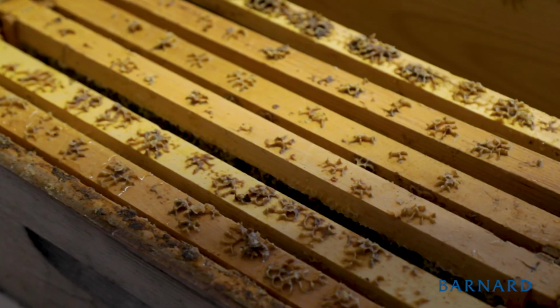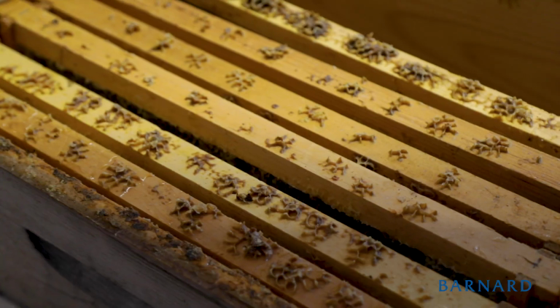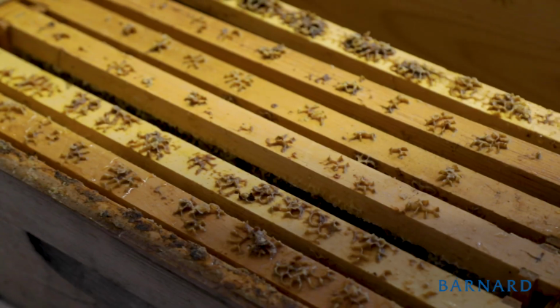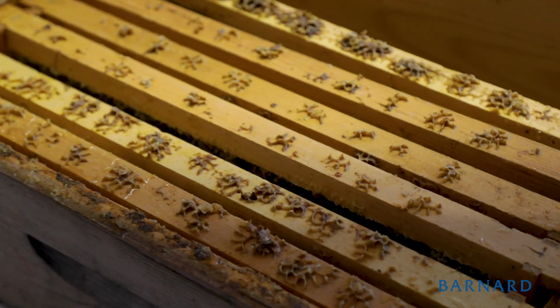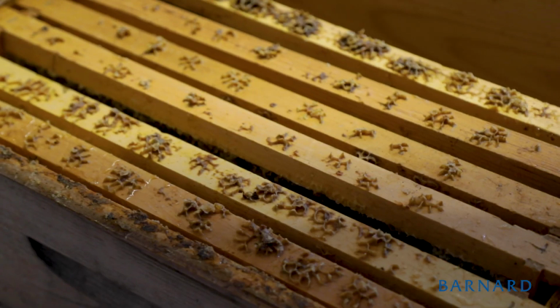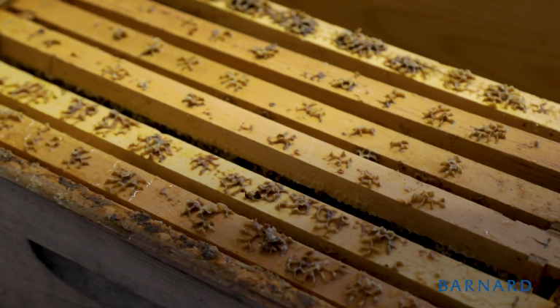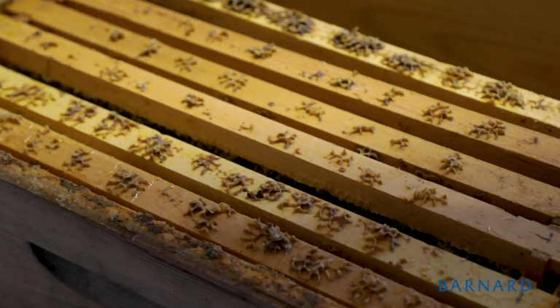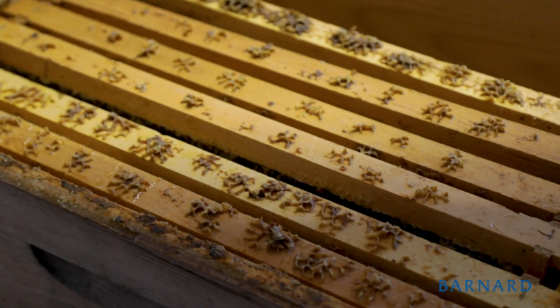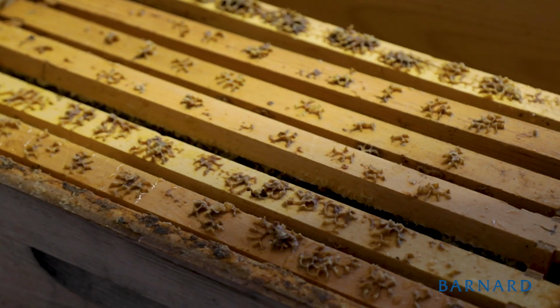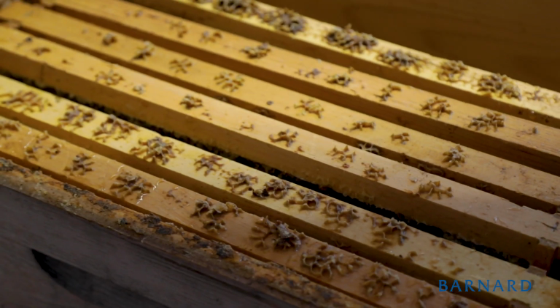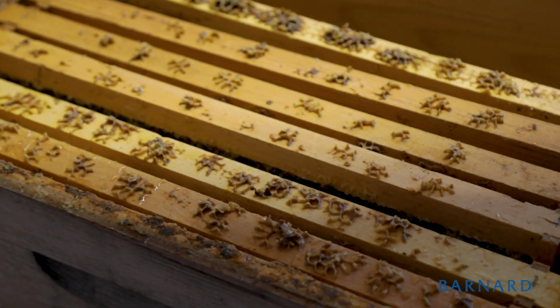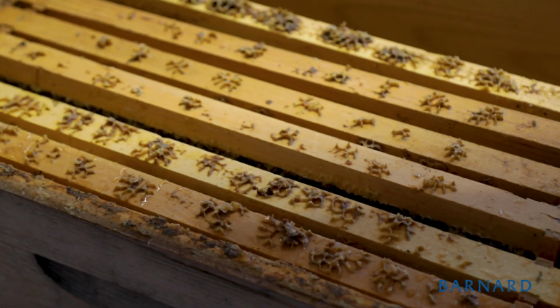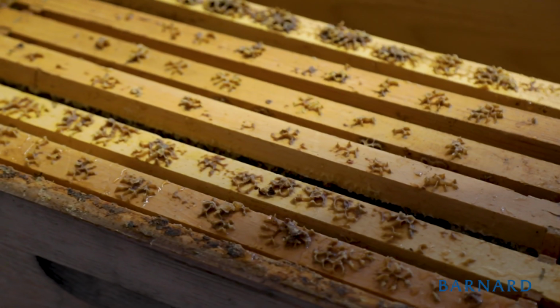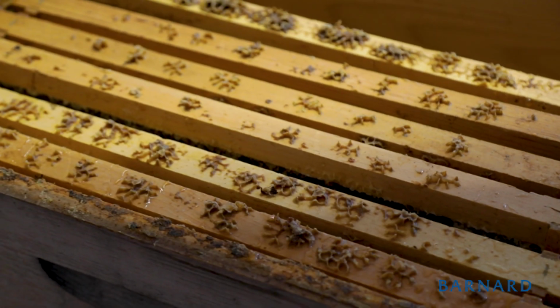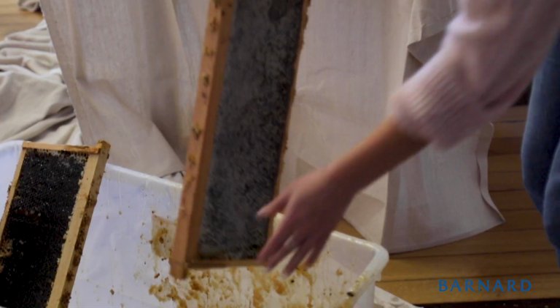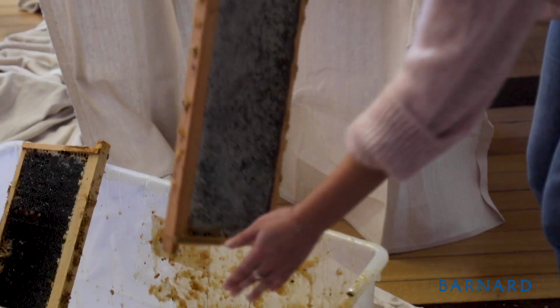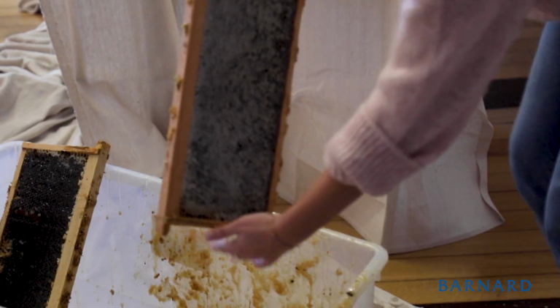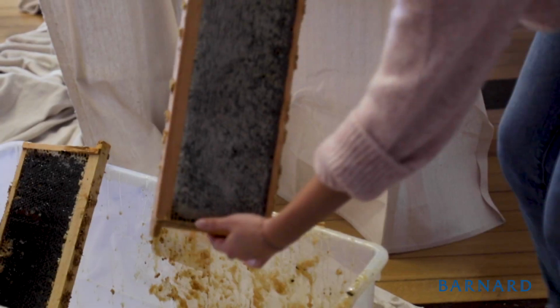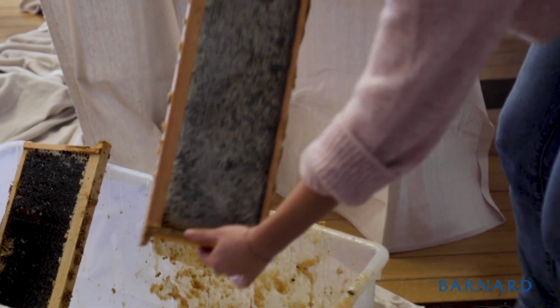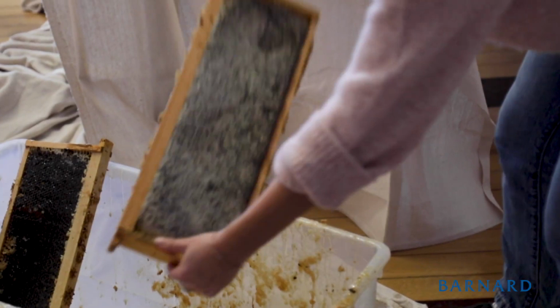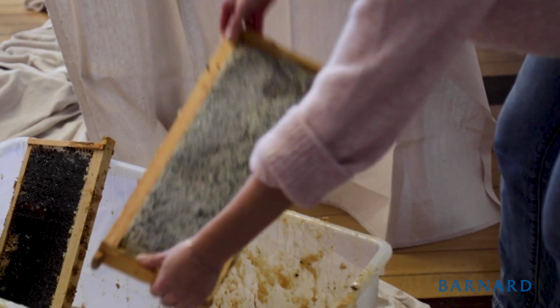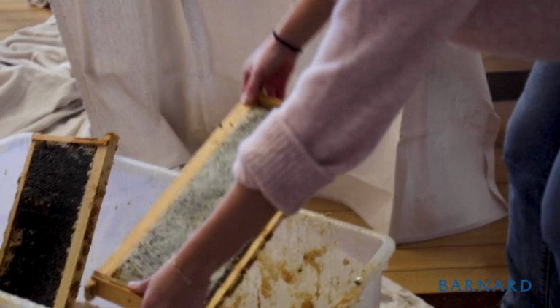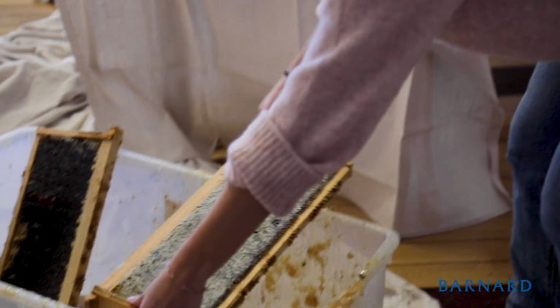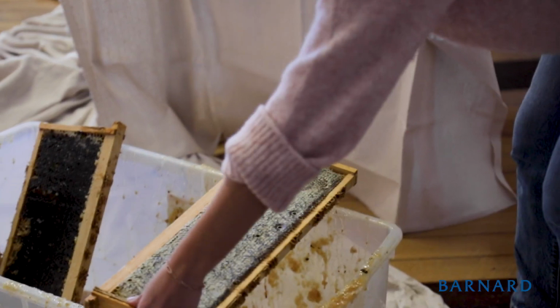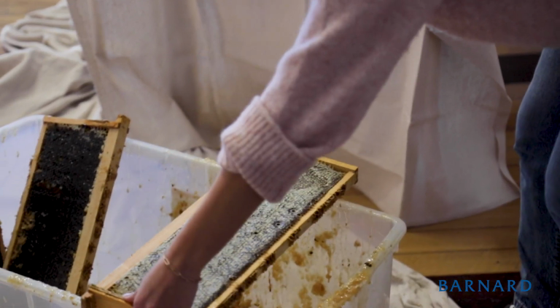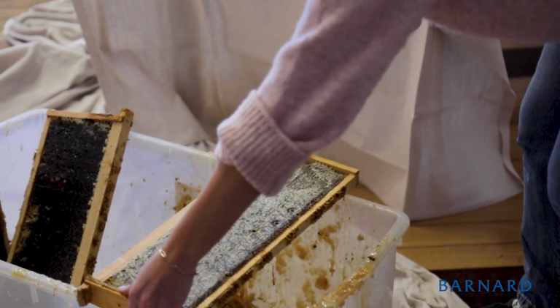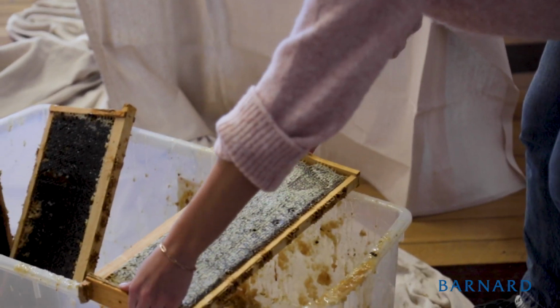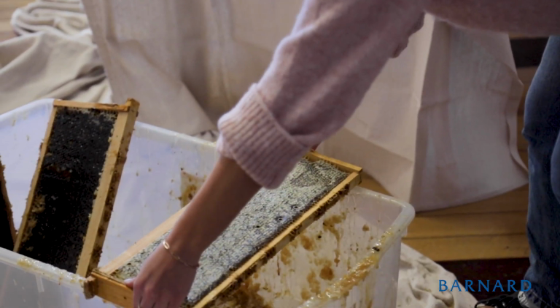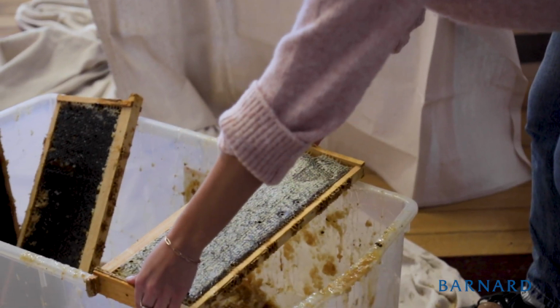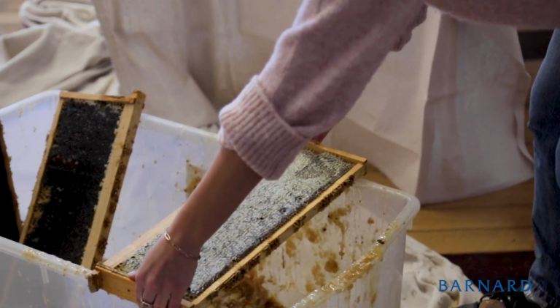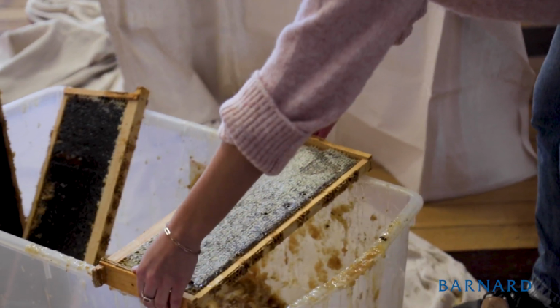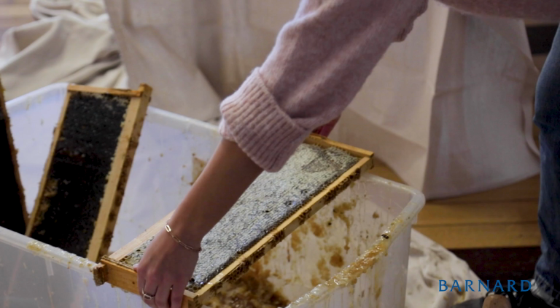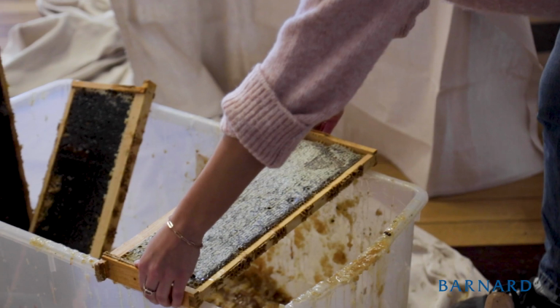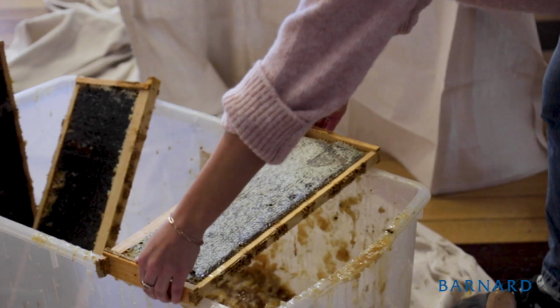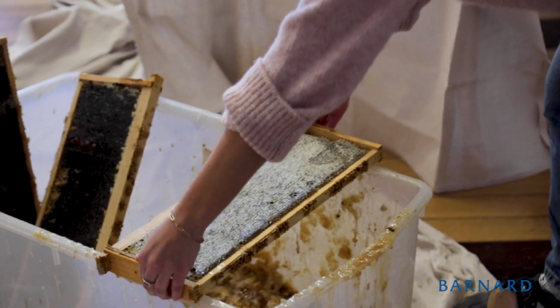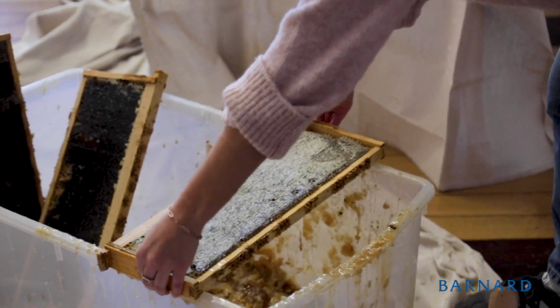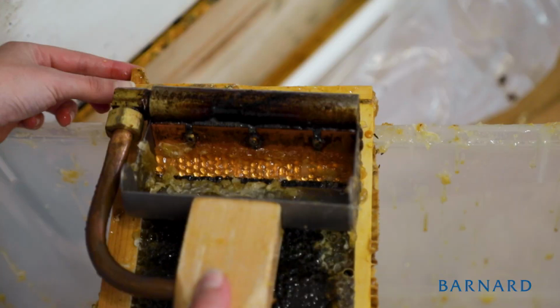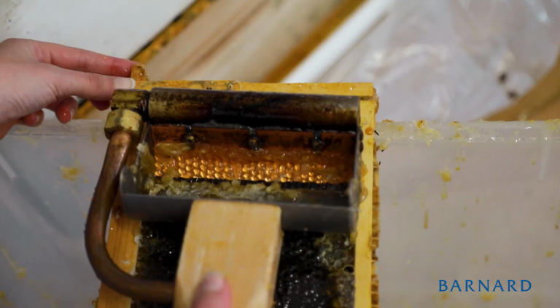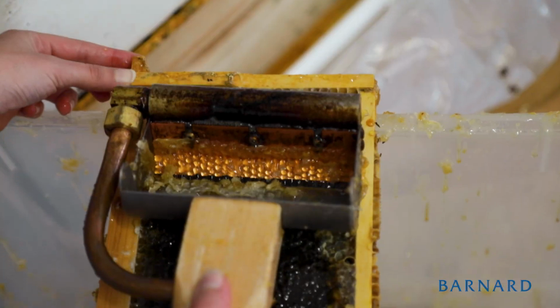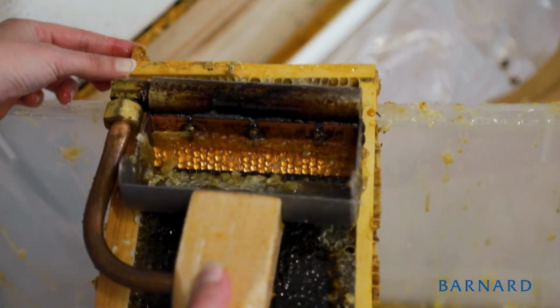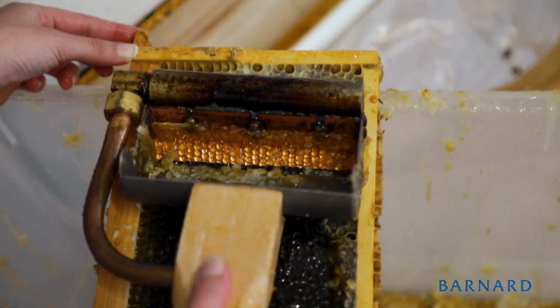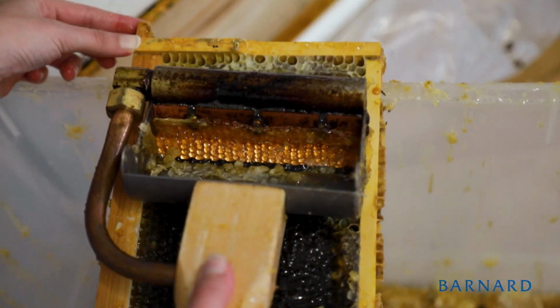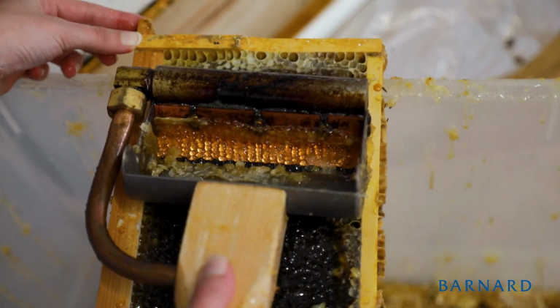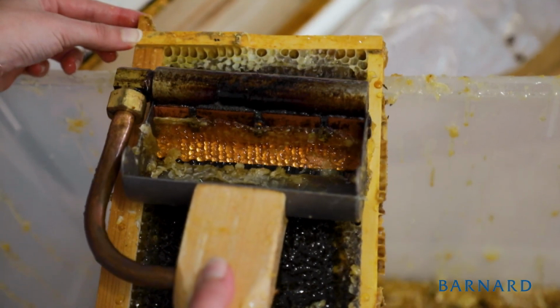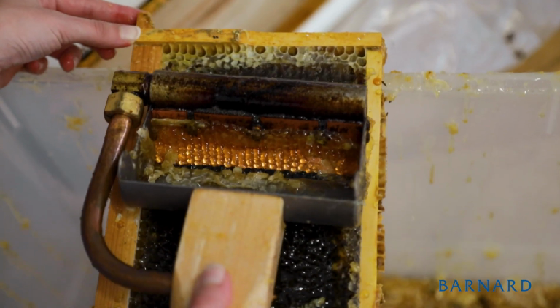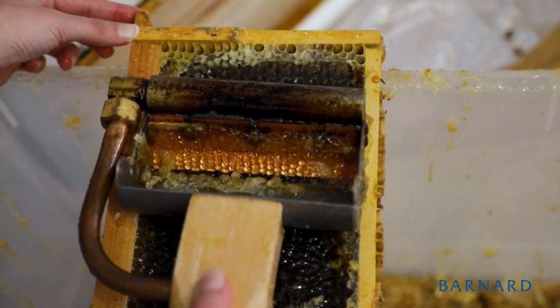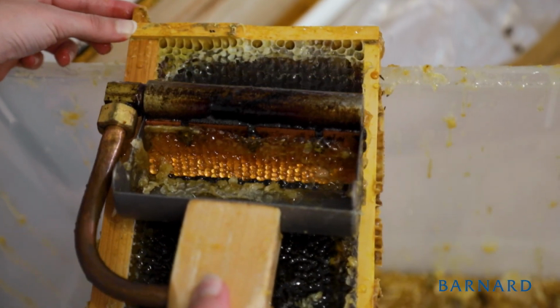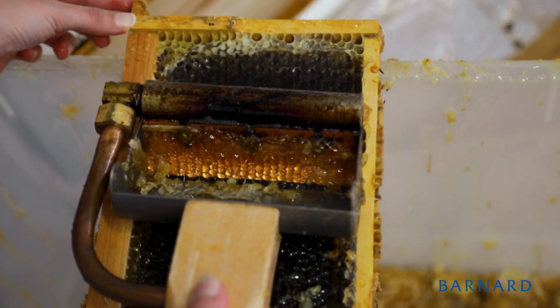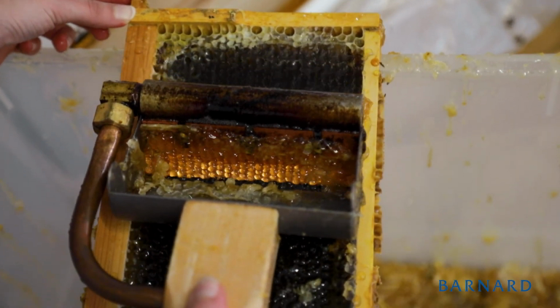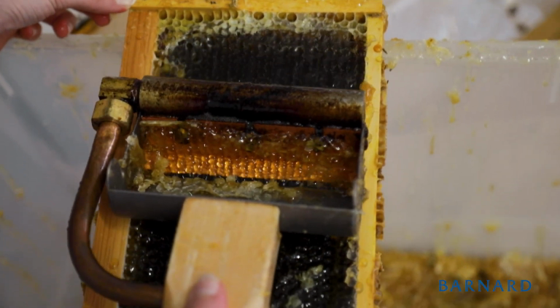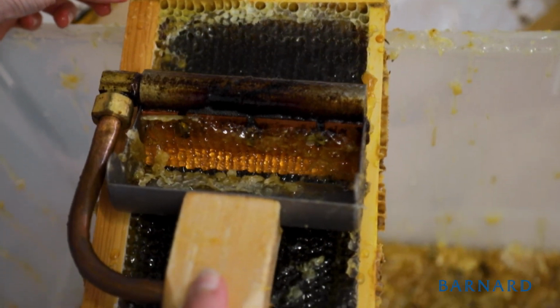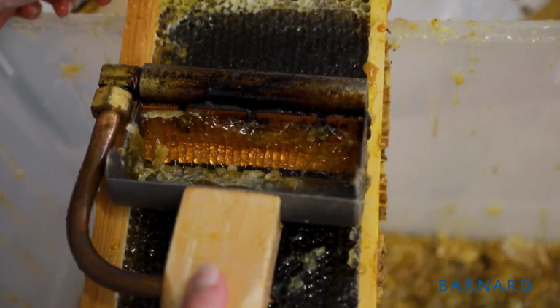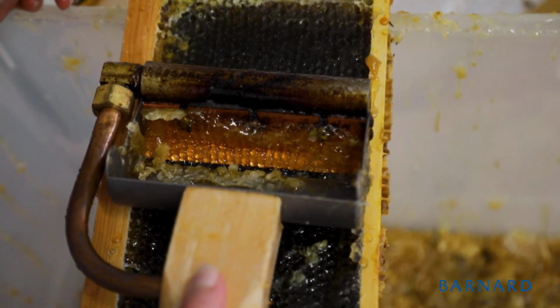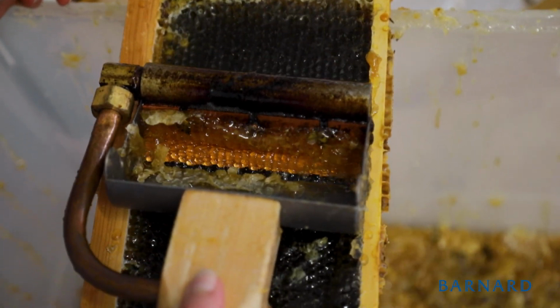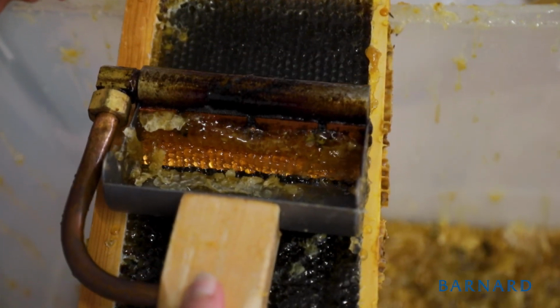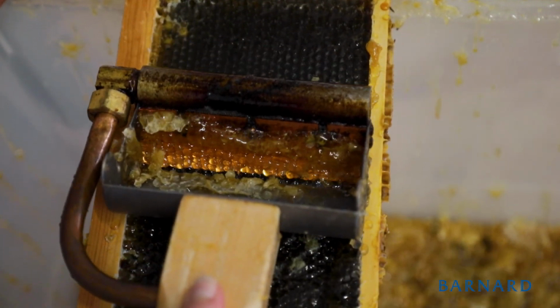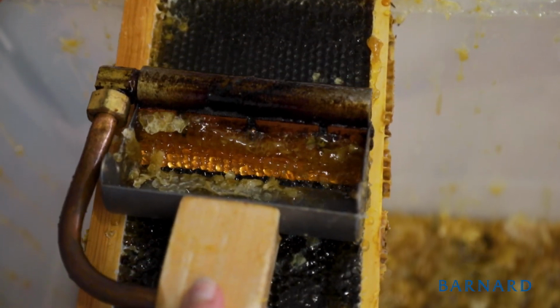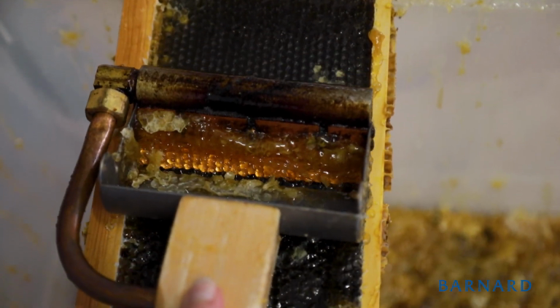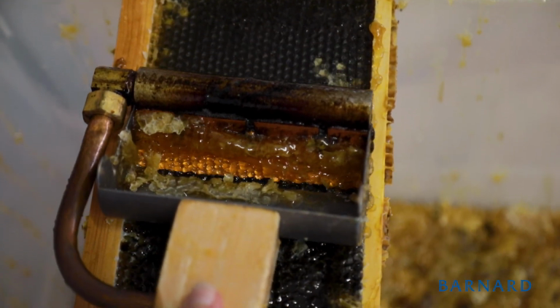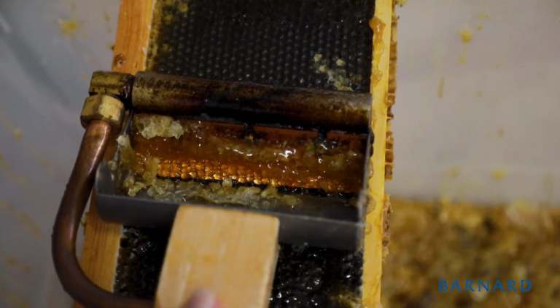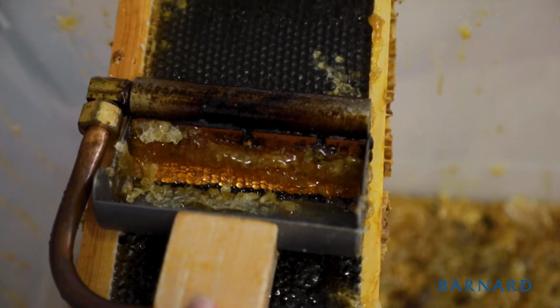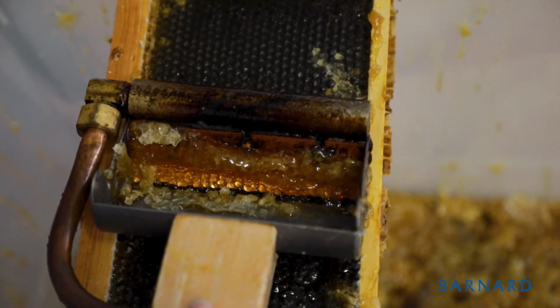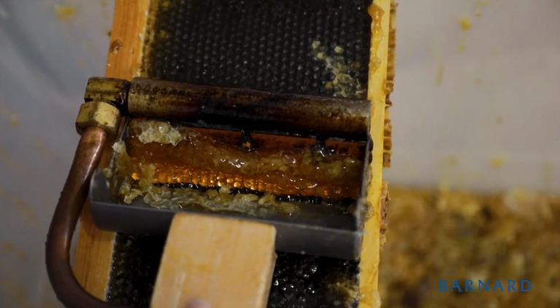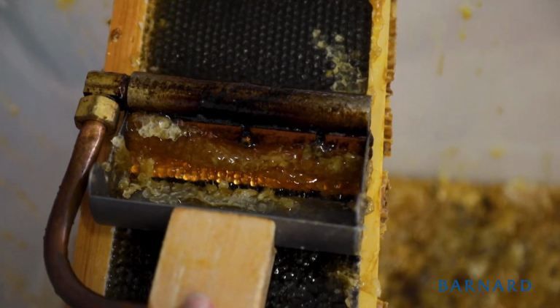The first thing we do is take the frames containing the honey and use a hot knife to cut the wax off of those frames.